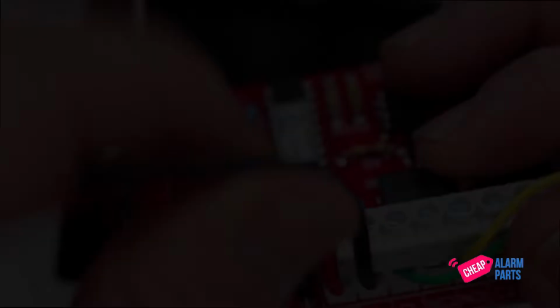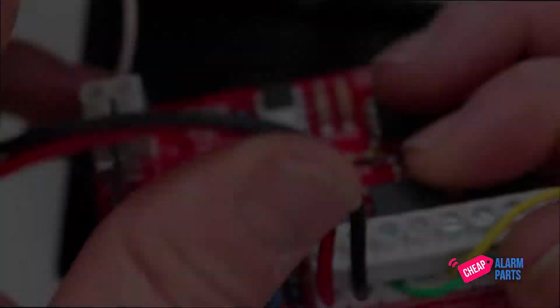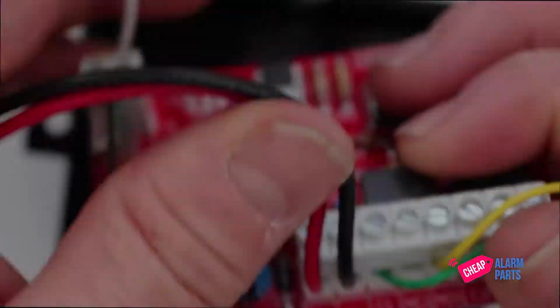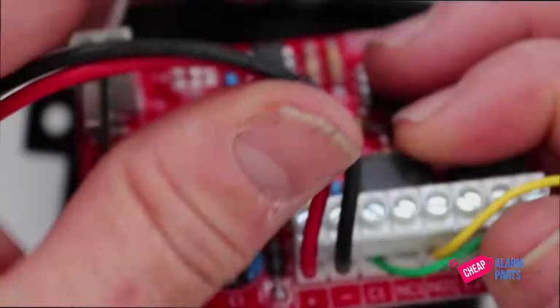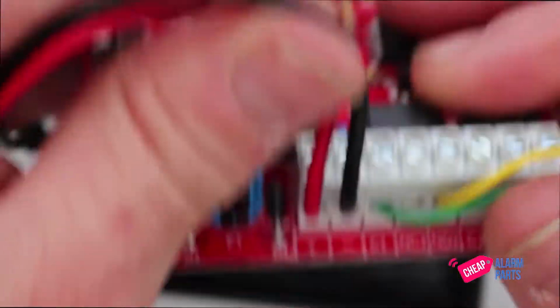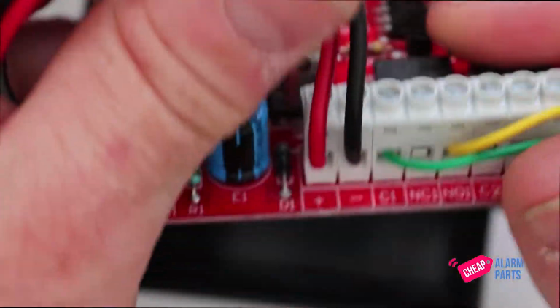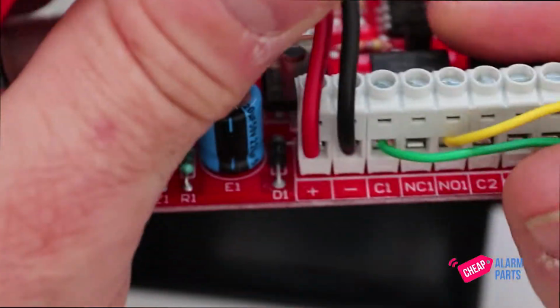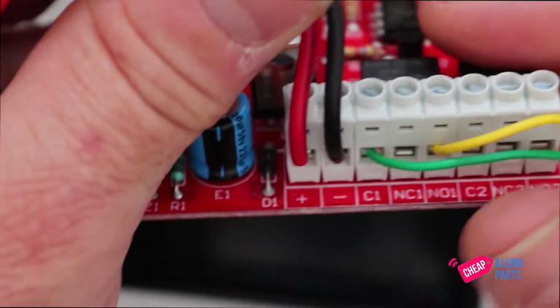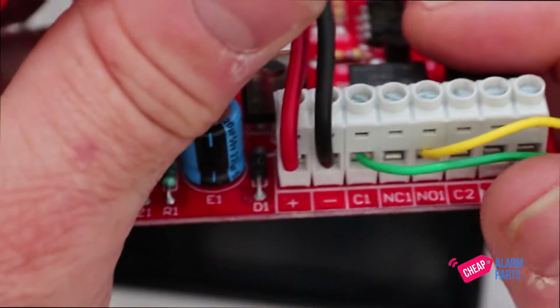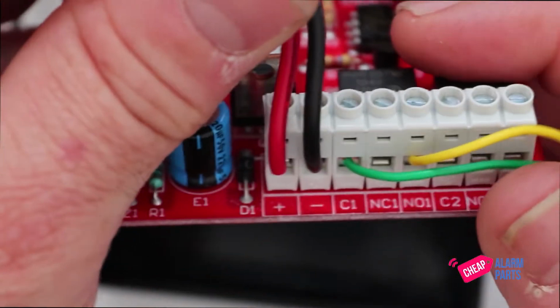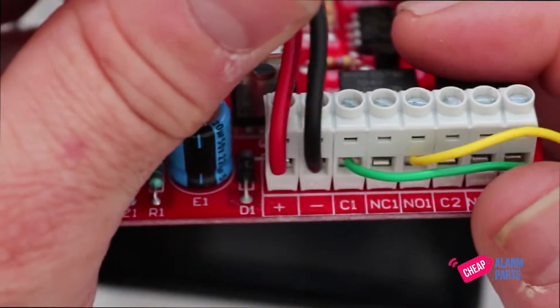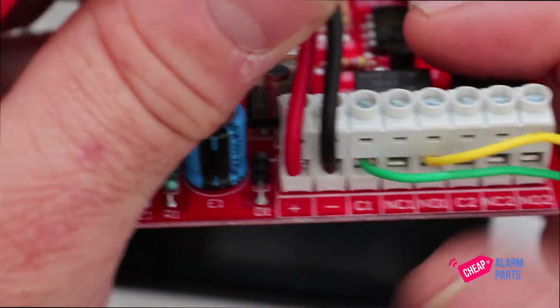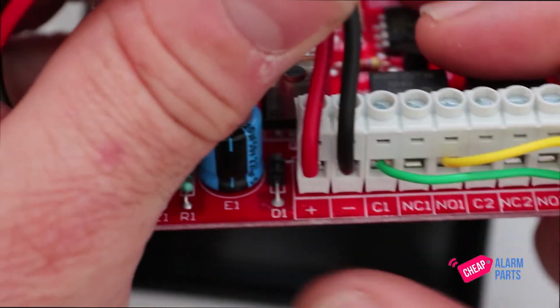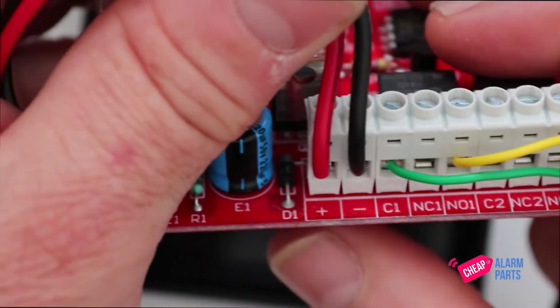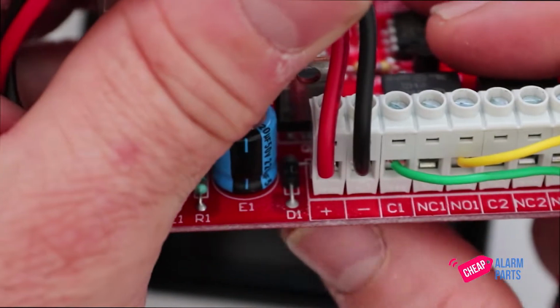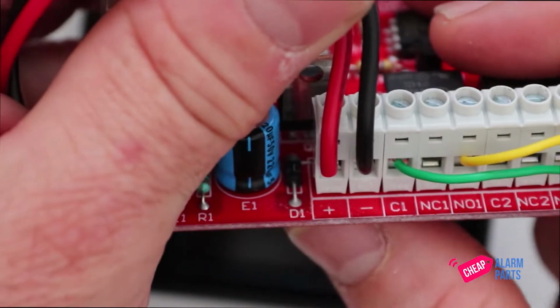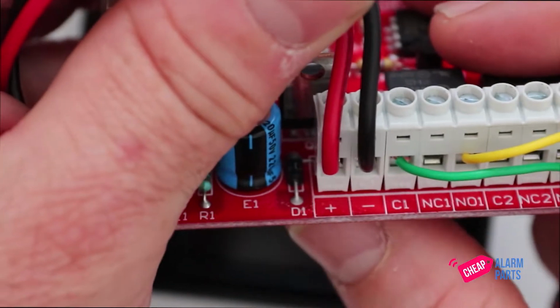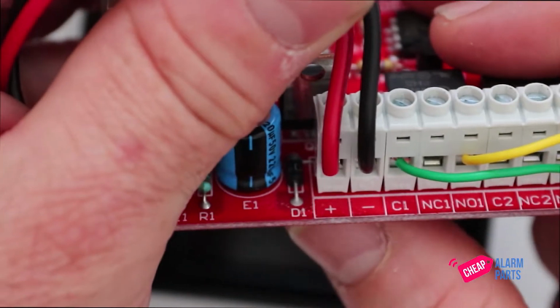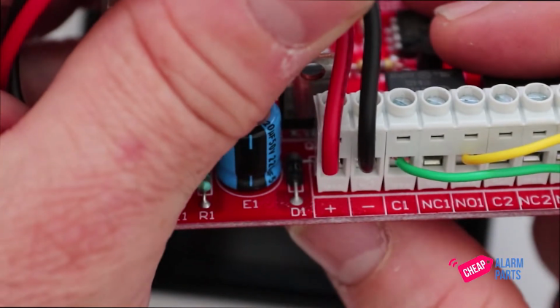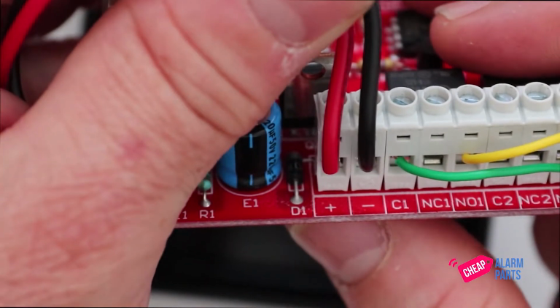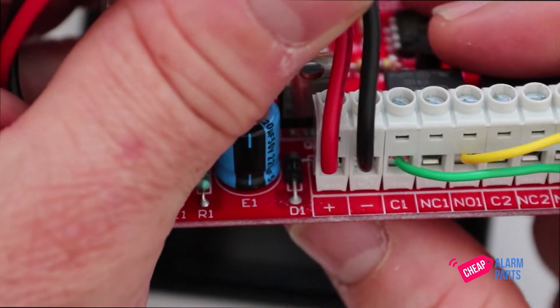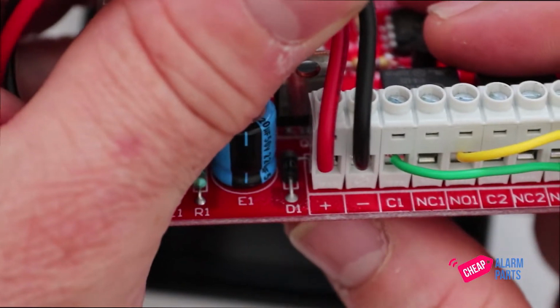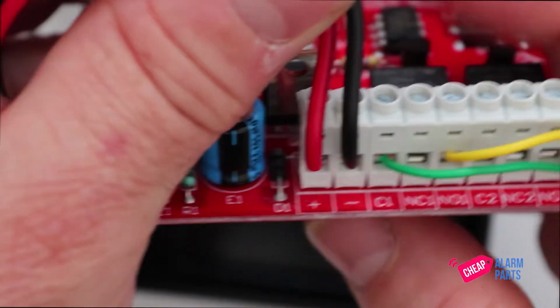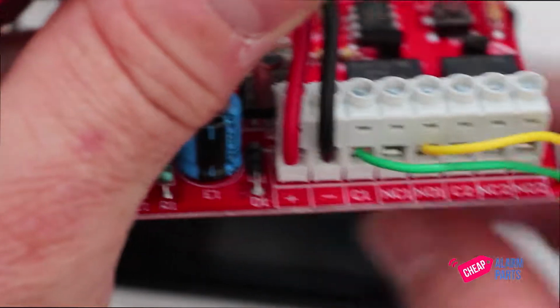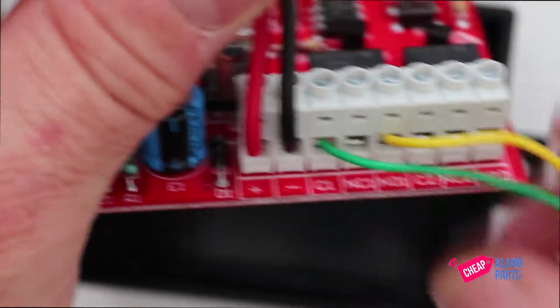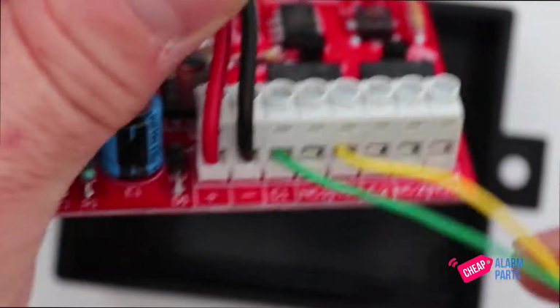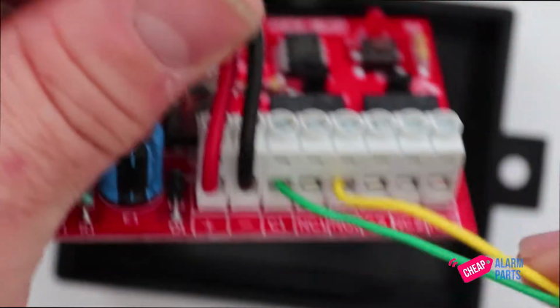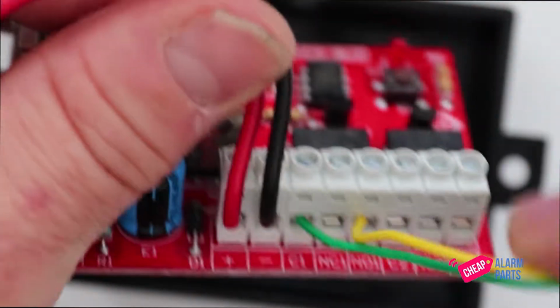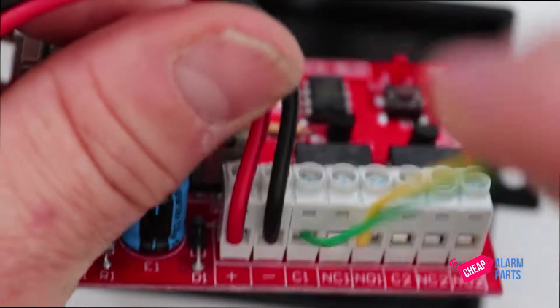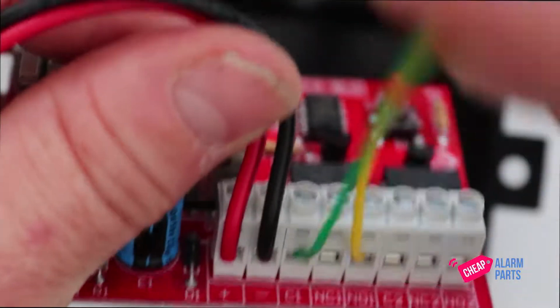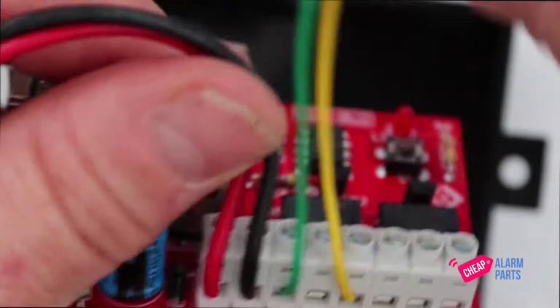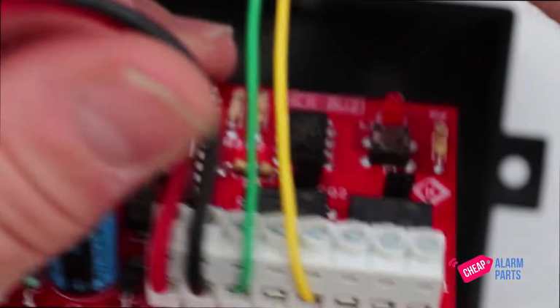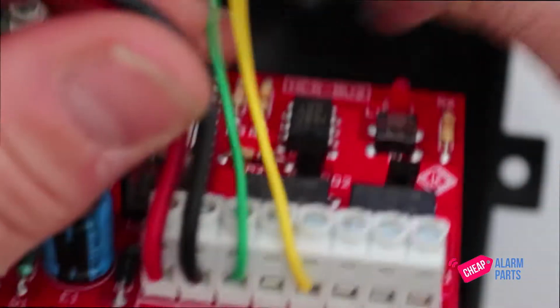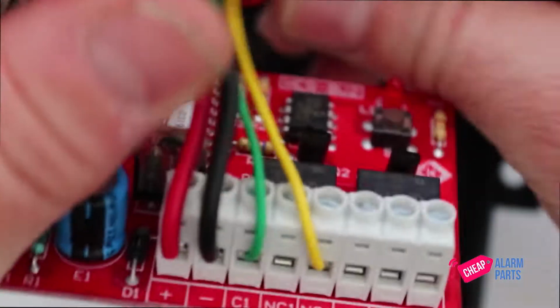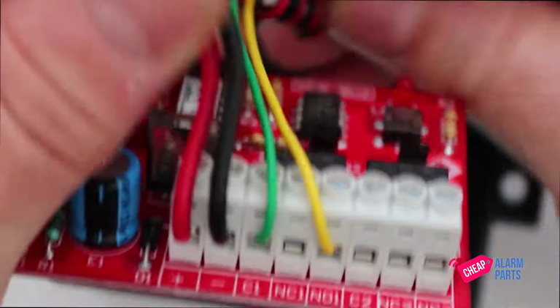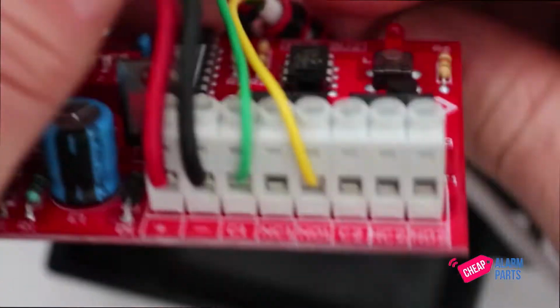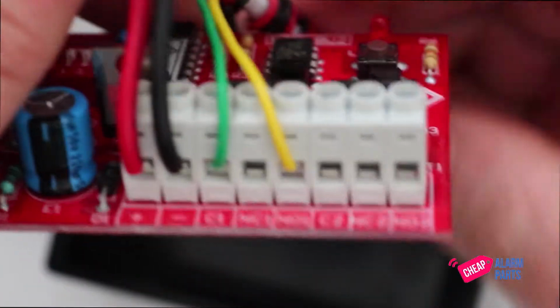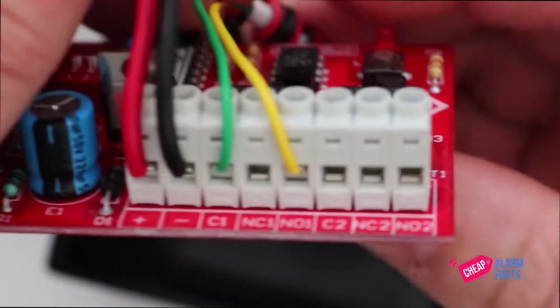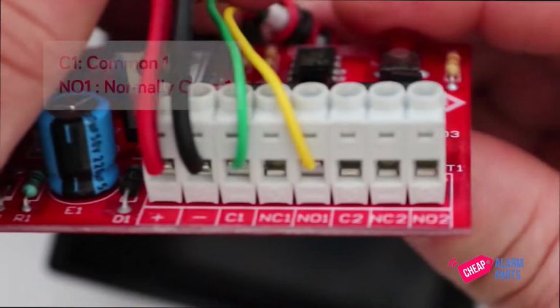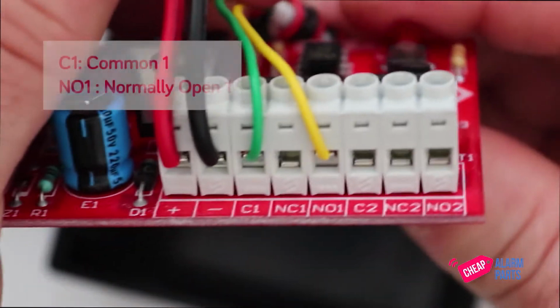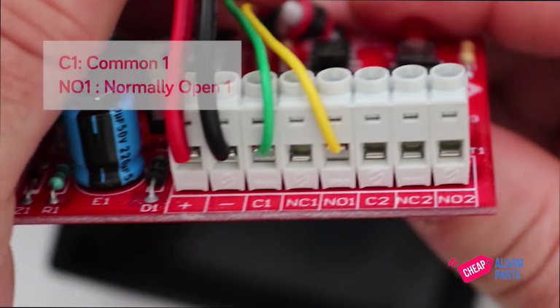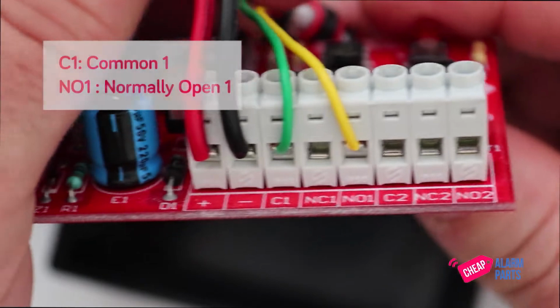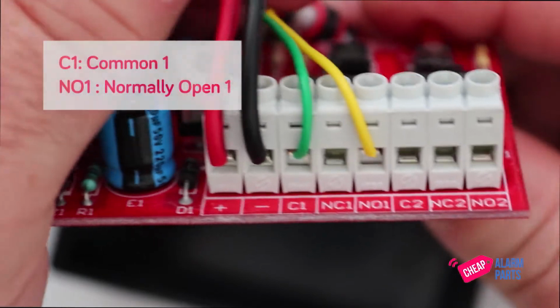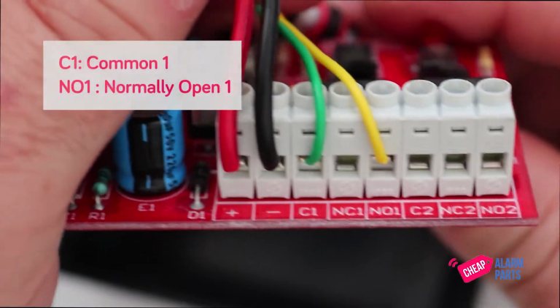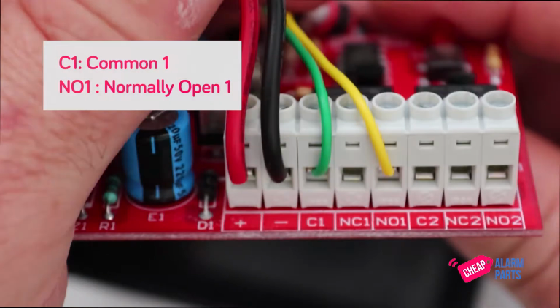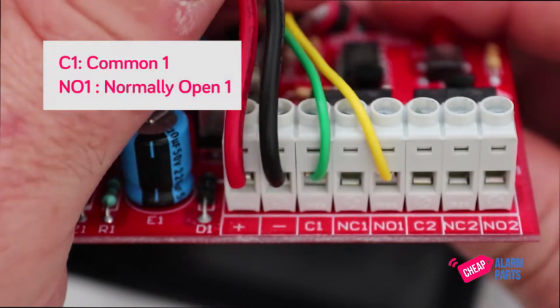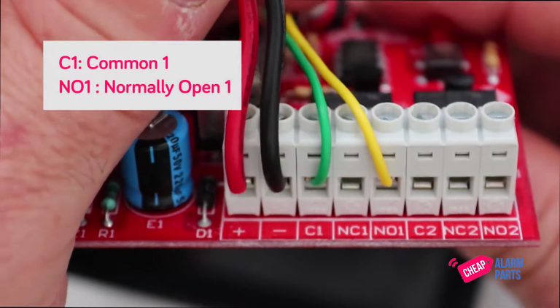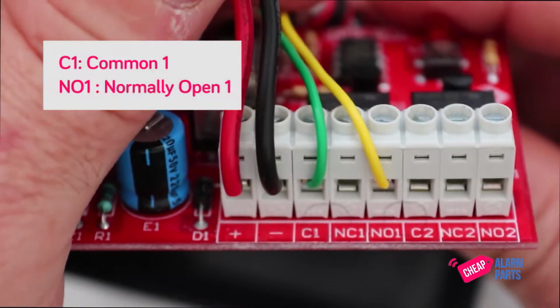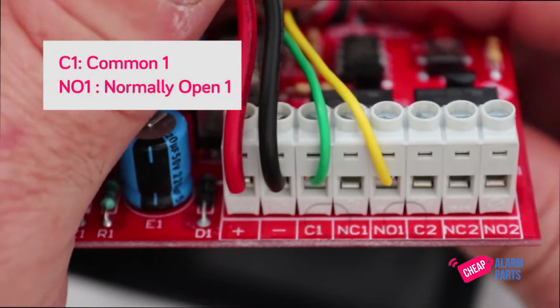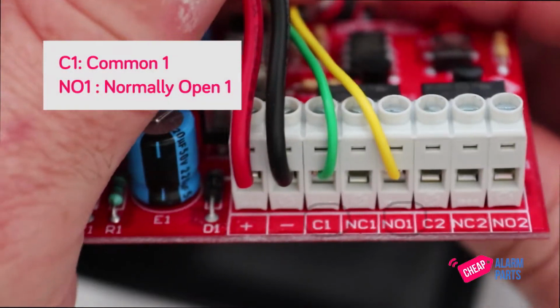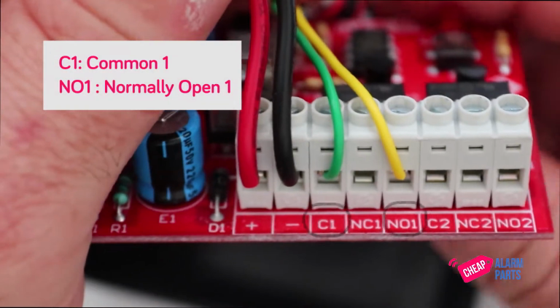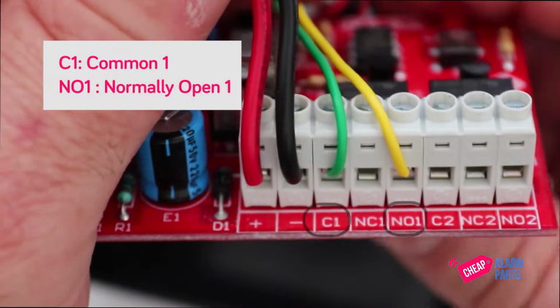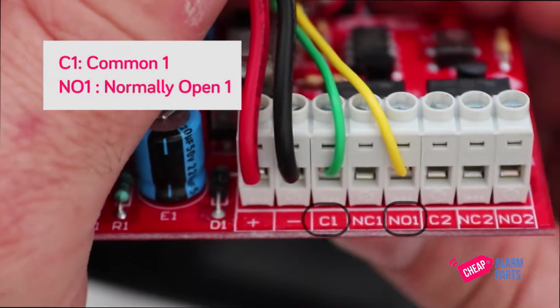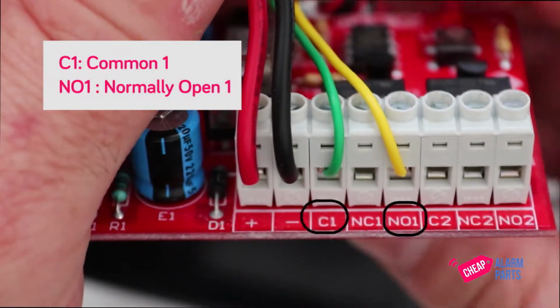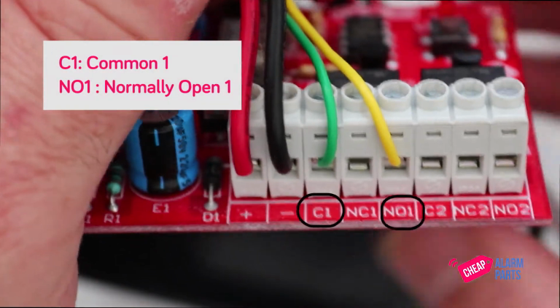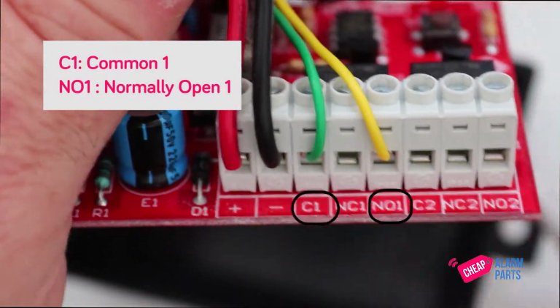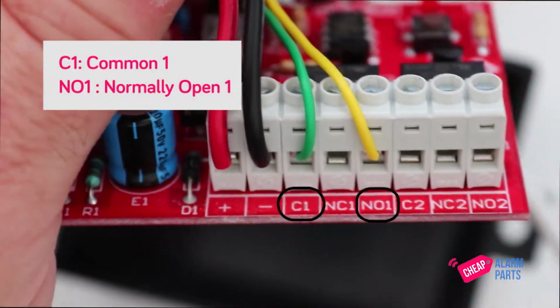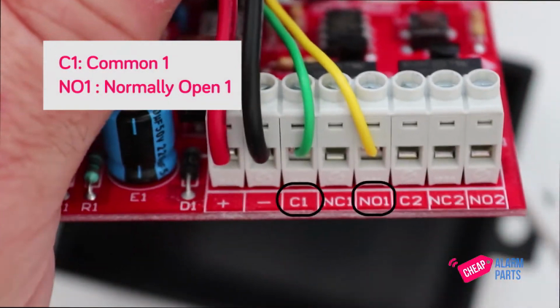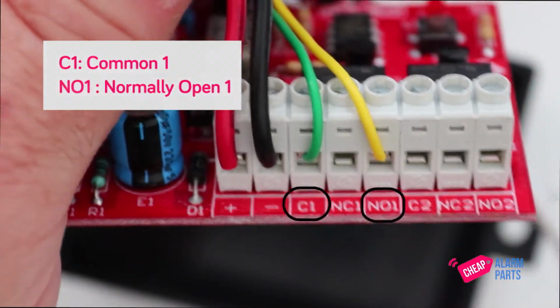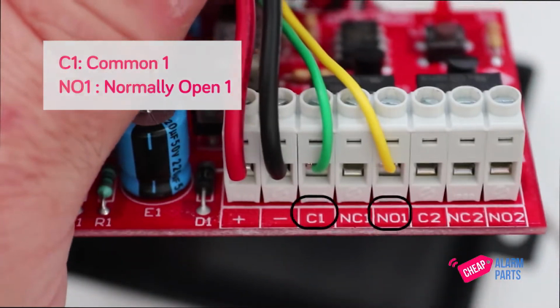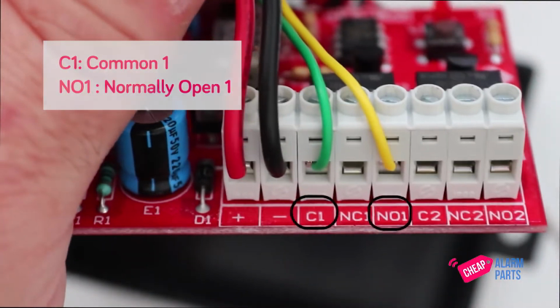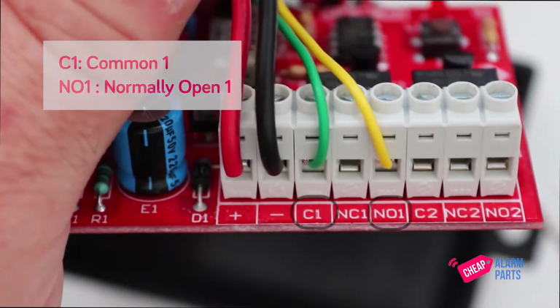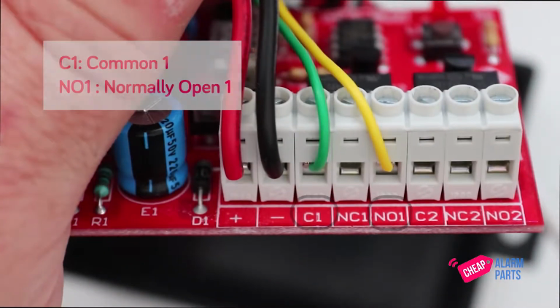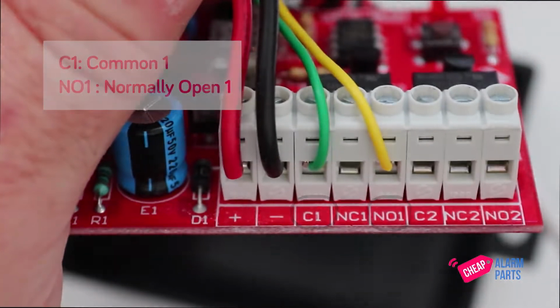The connections are simple — just connect the push button outputs from your garage door controller to common one and to normally open one.